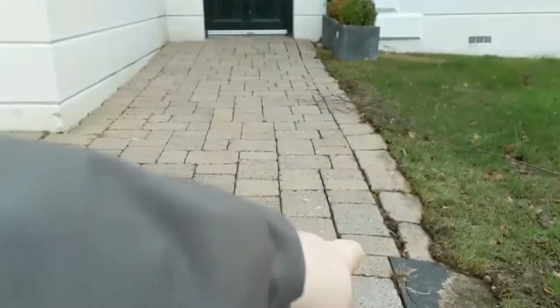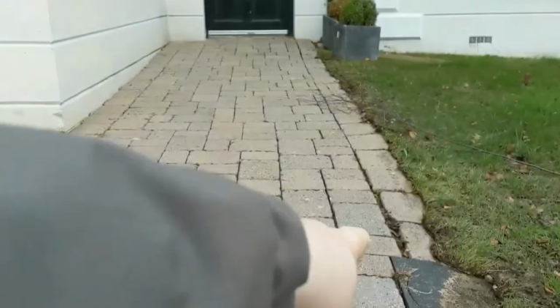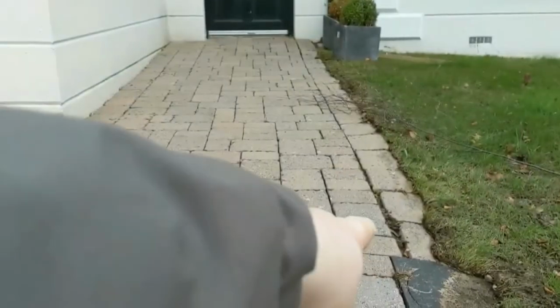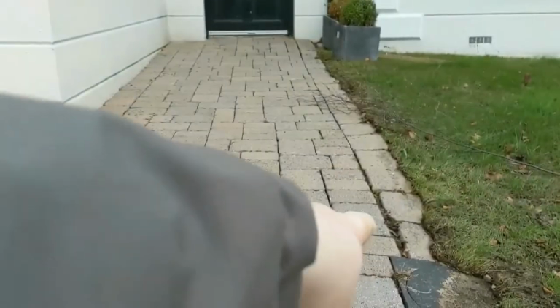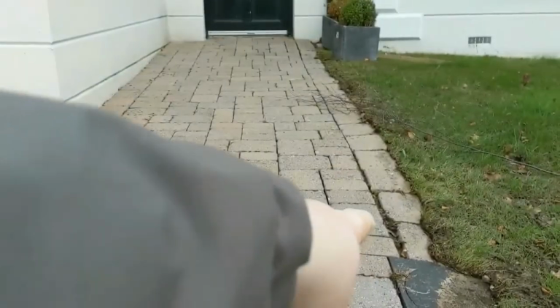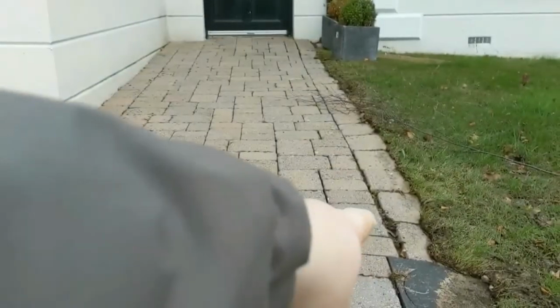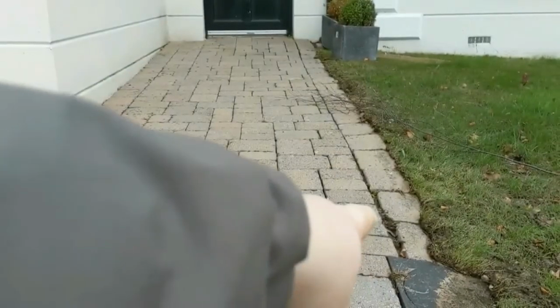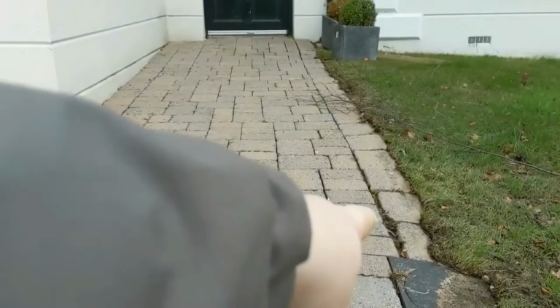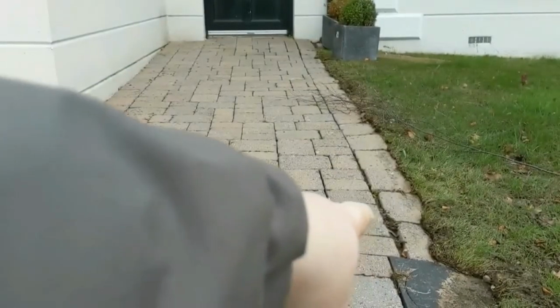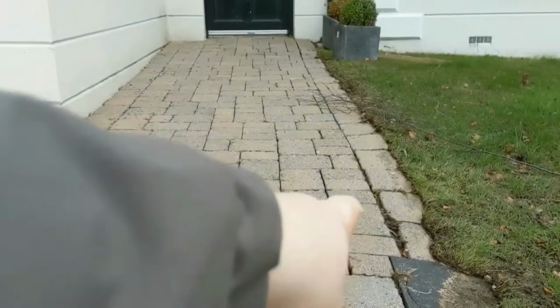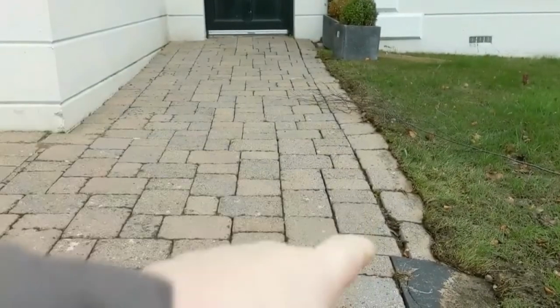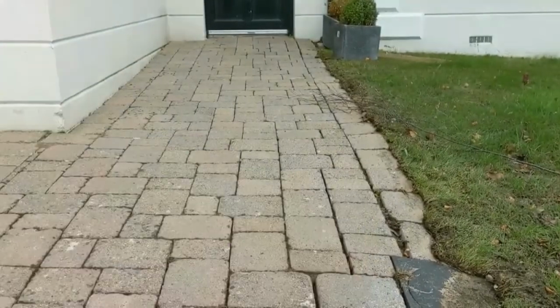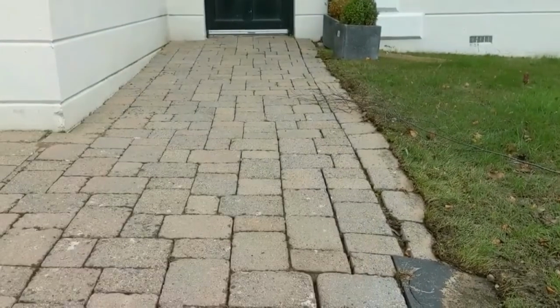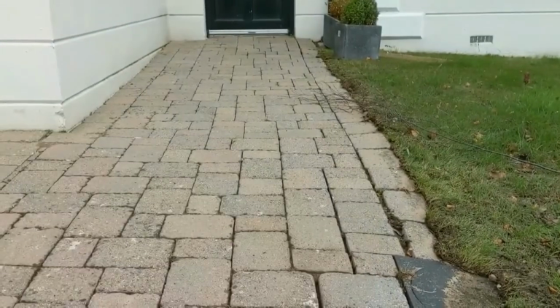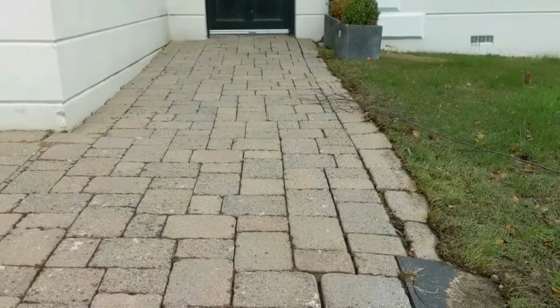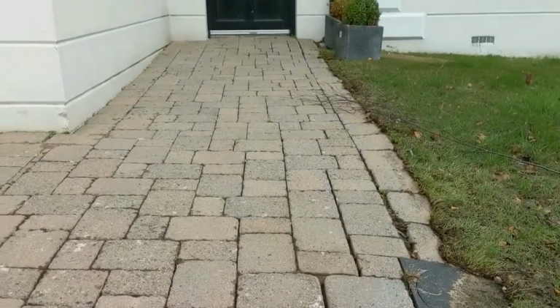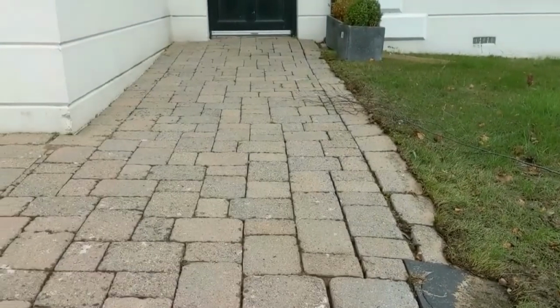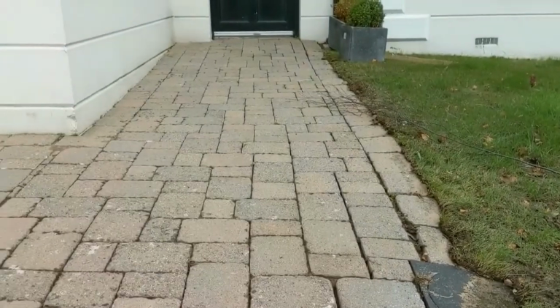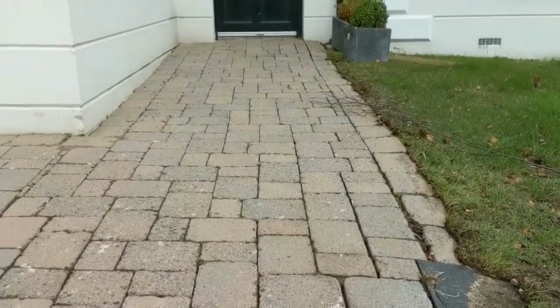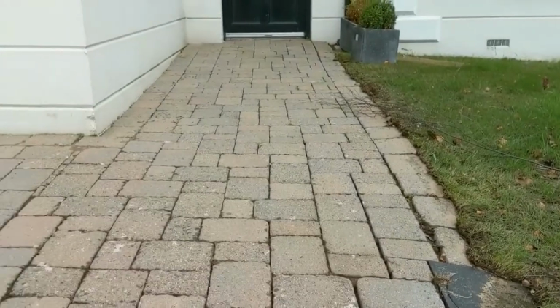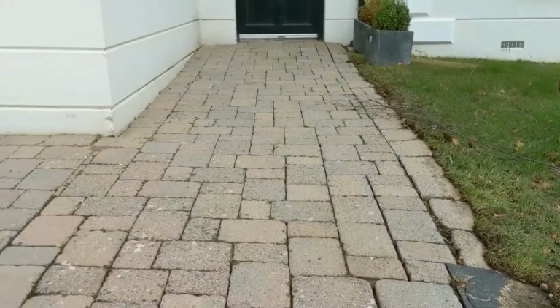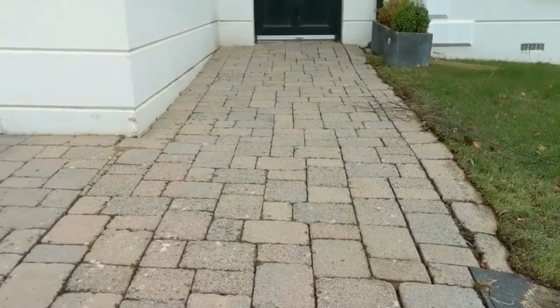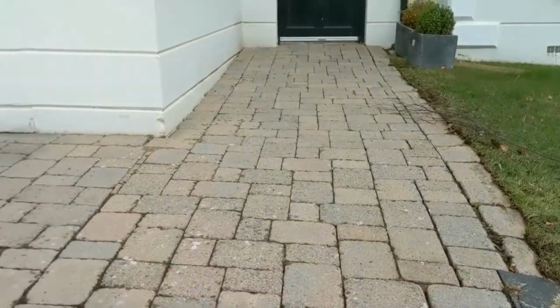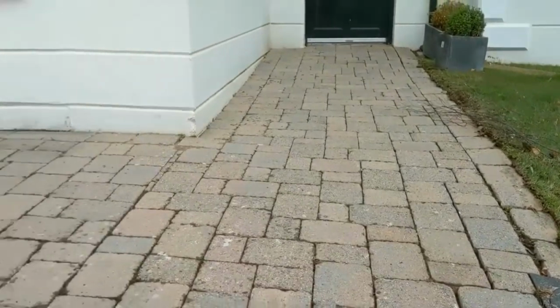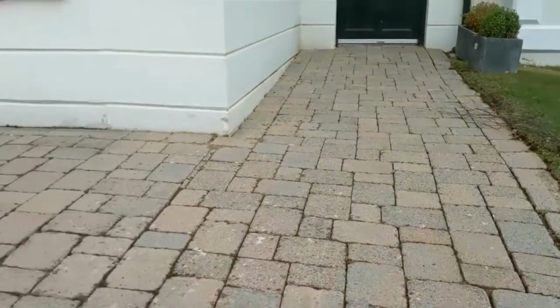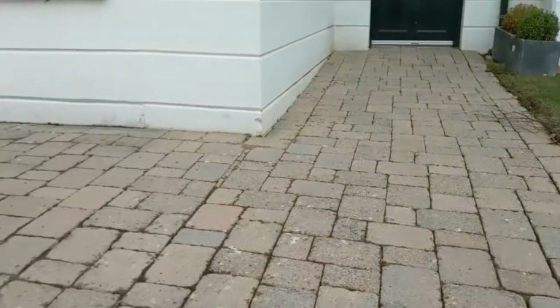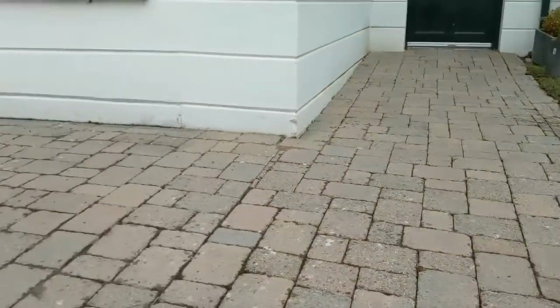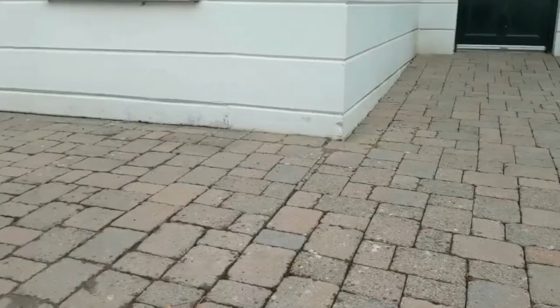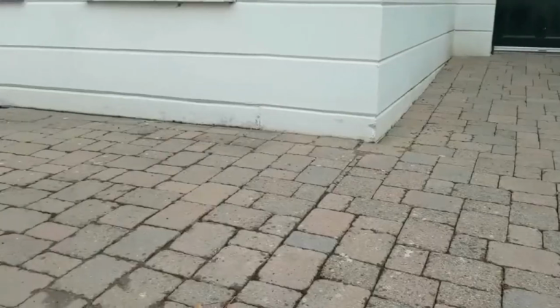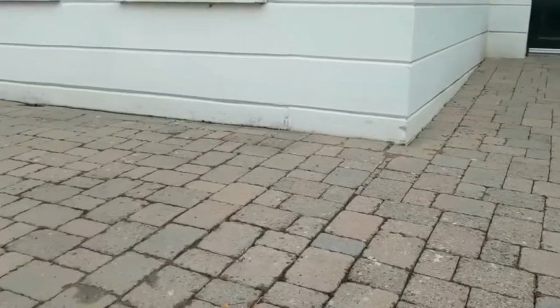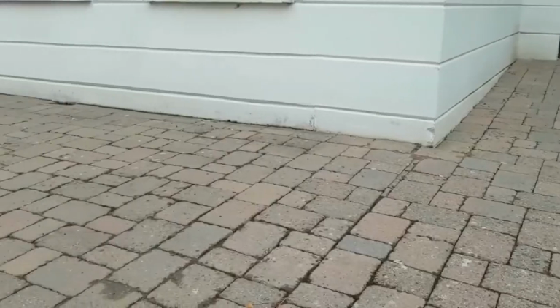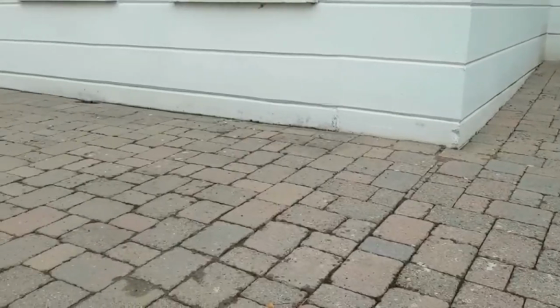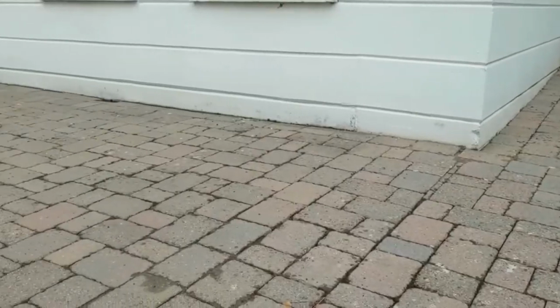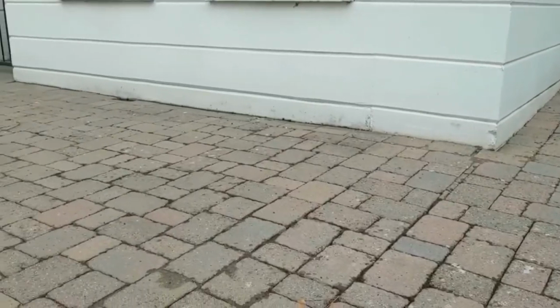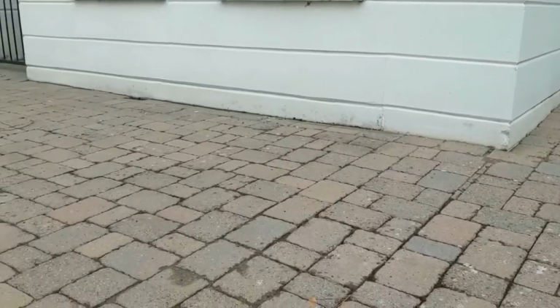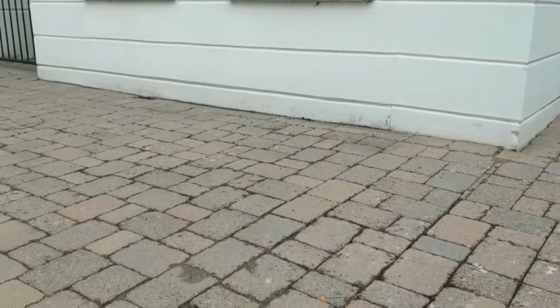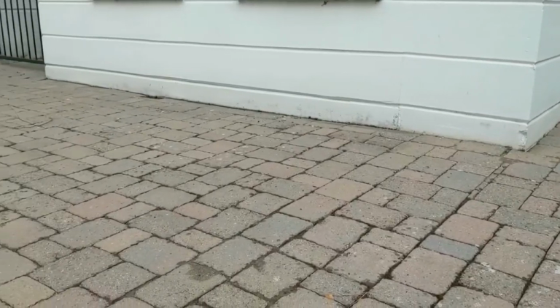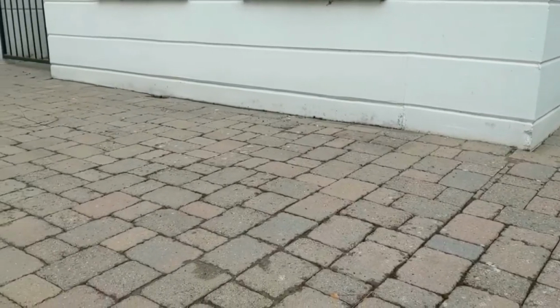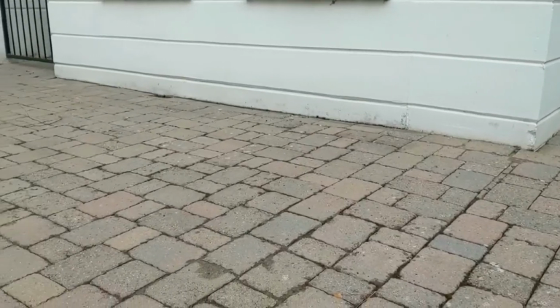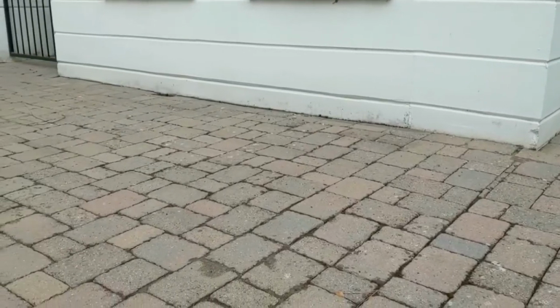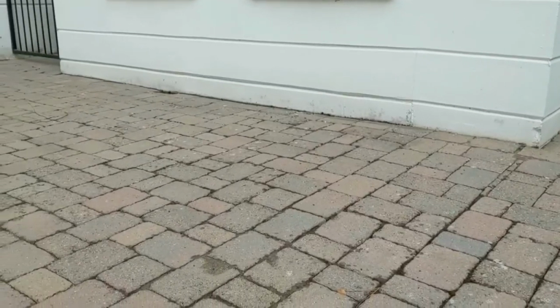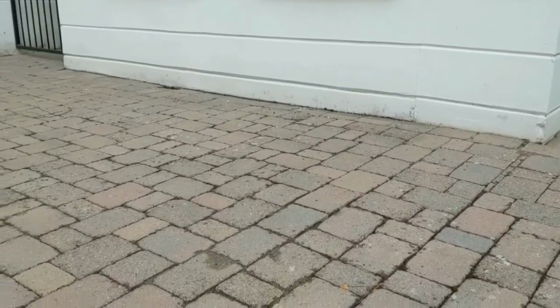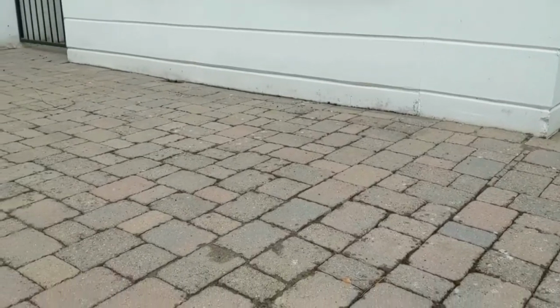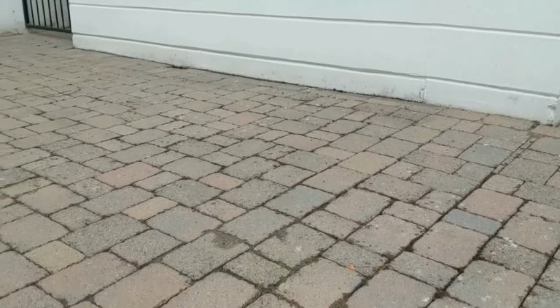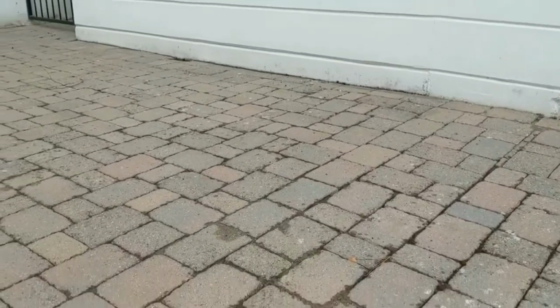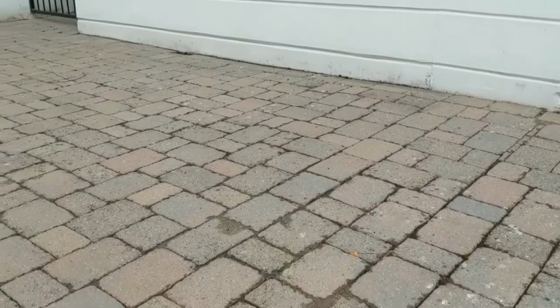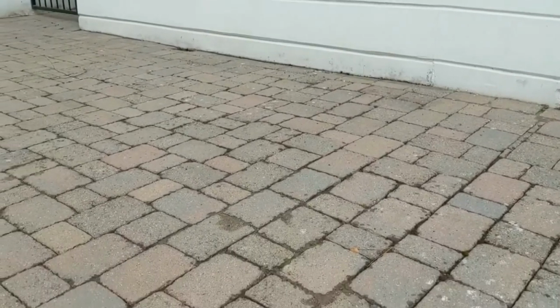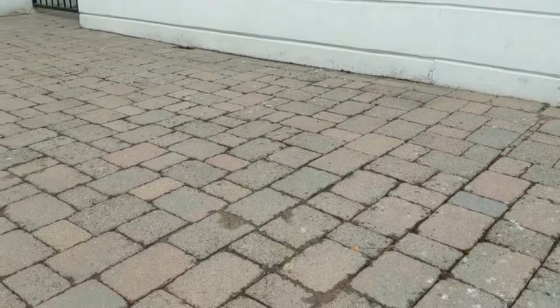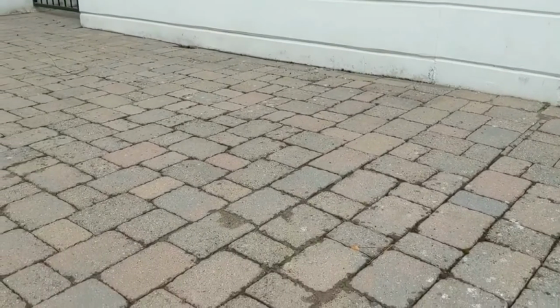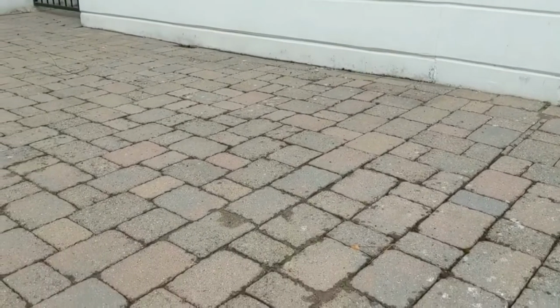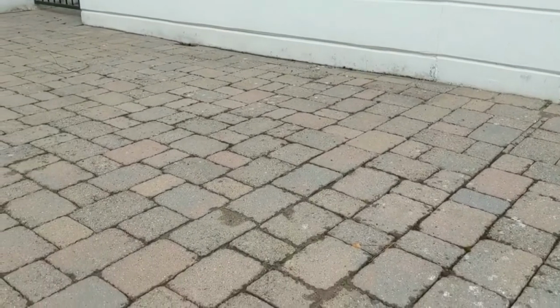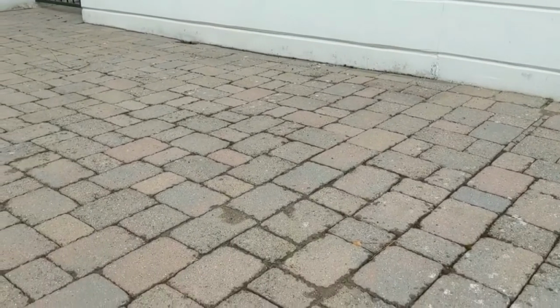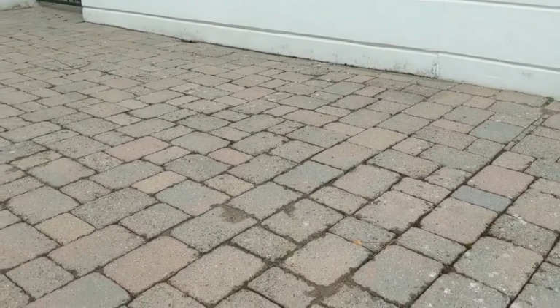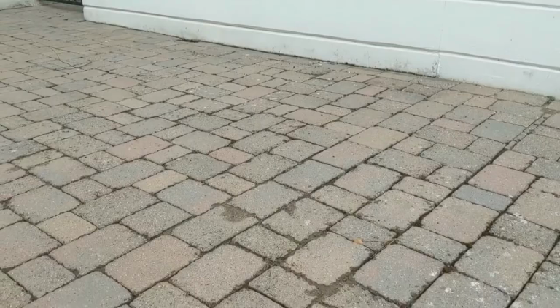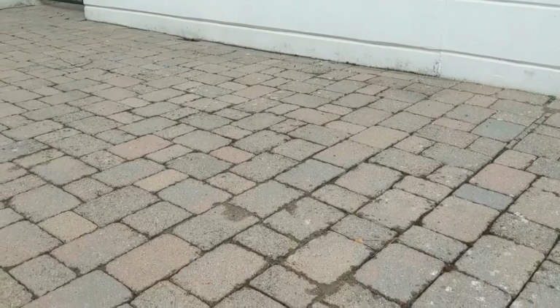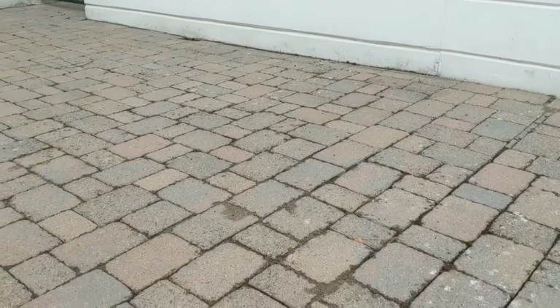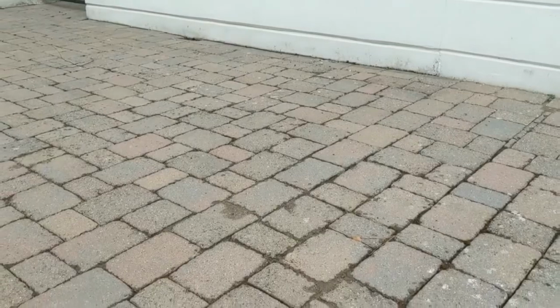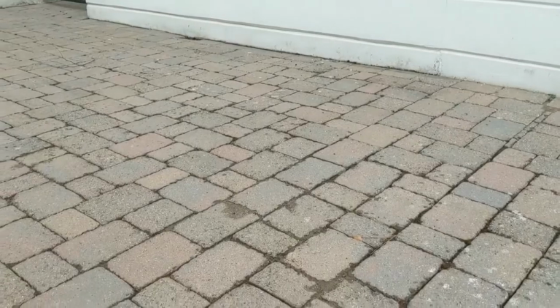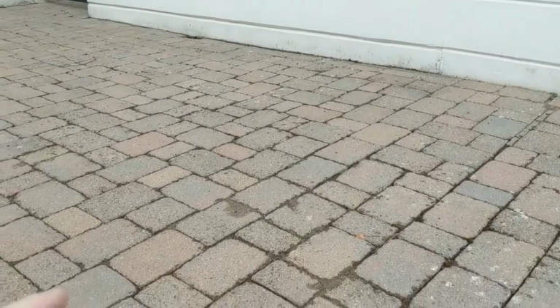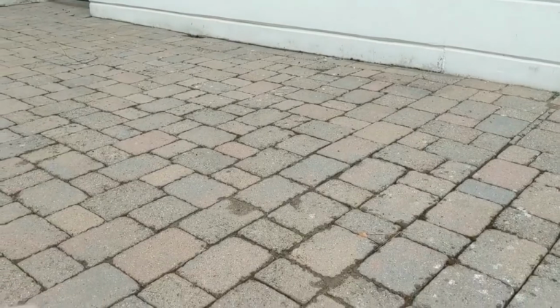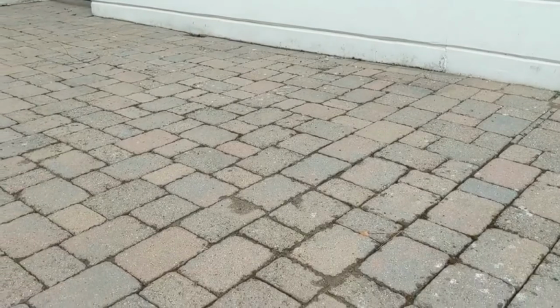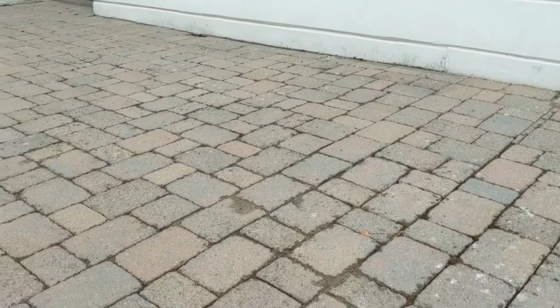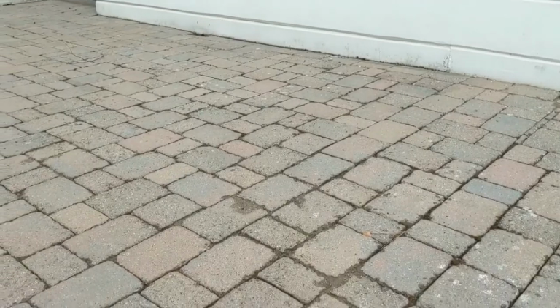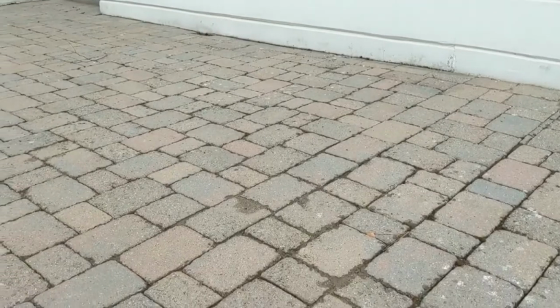There are some big gaps down the right-hand side of the paving here, so I'll probably use close to a full bag.